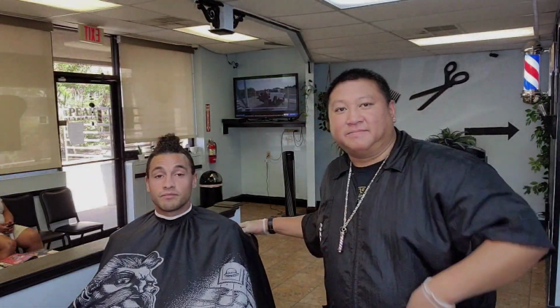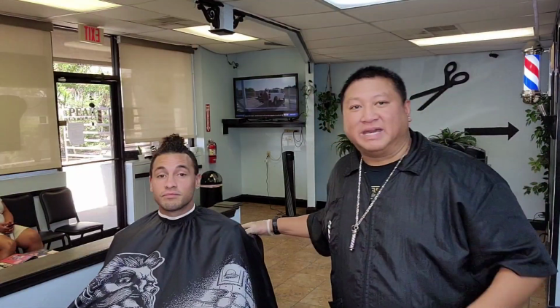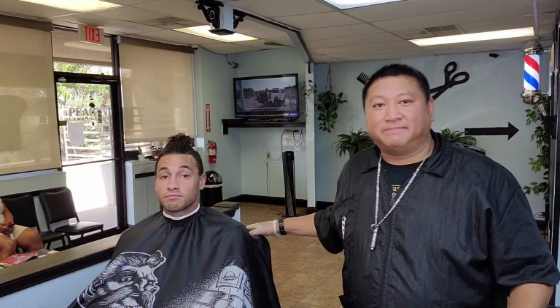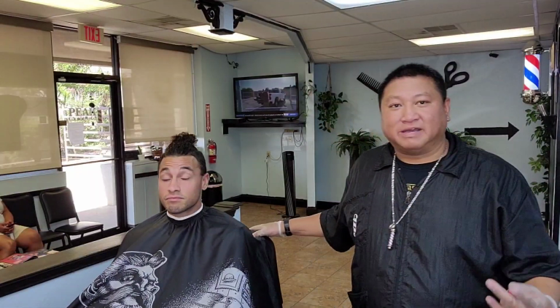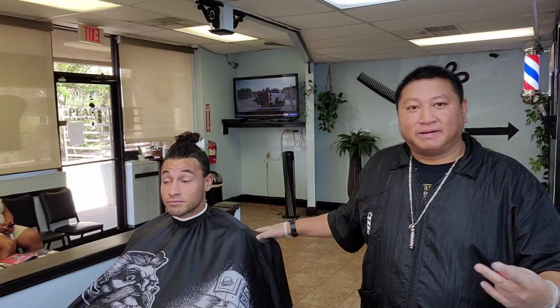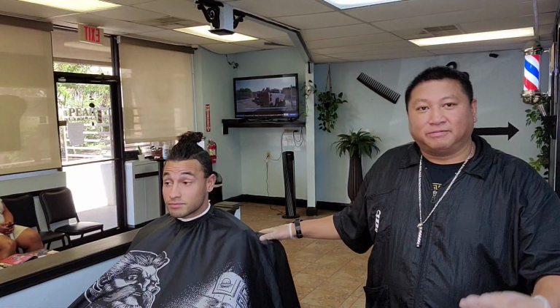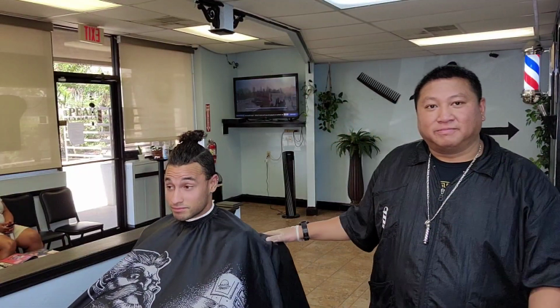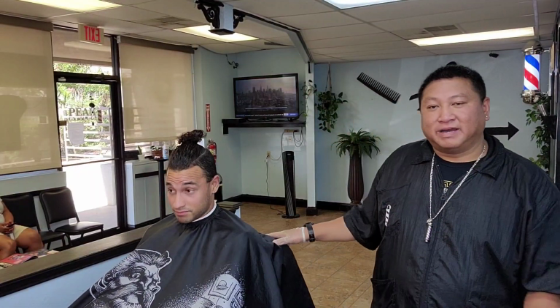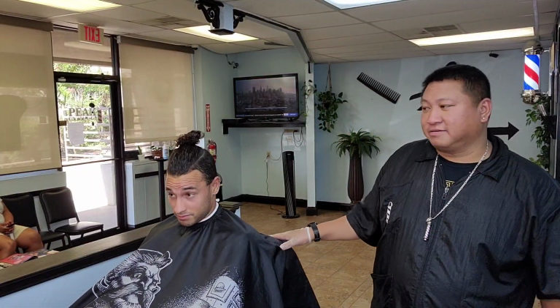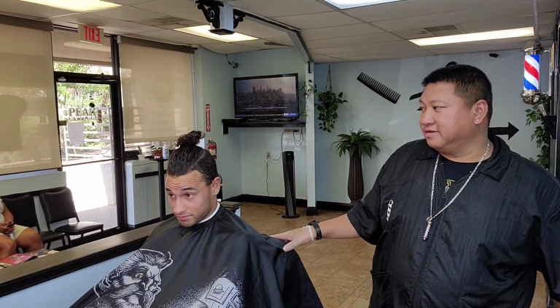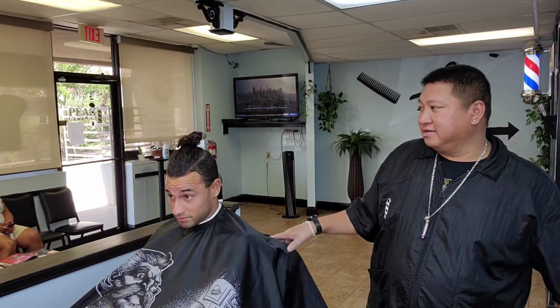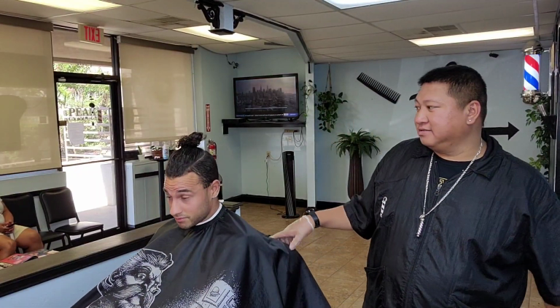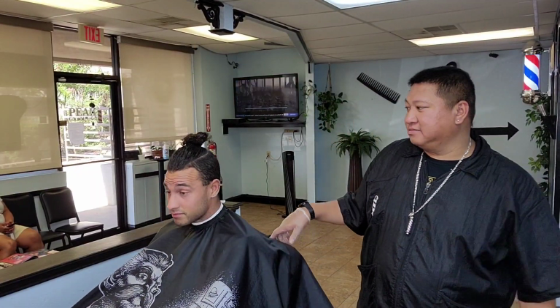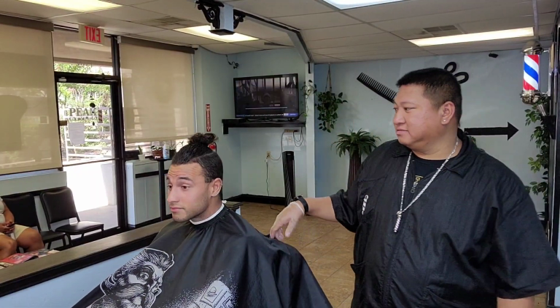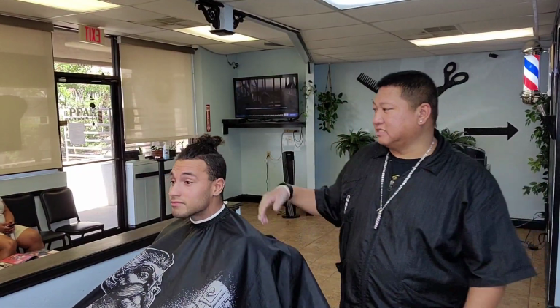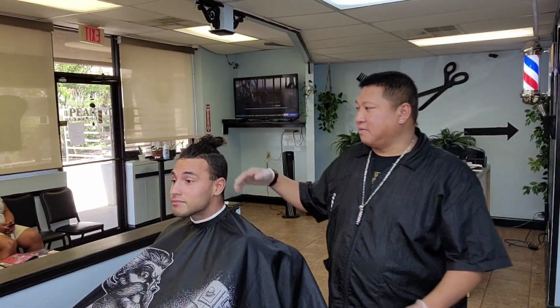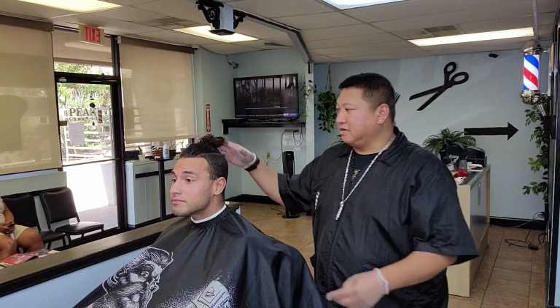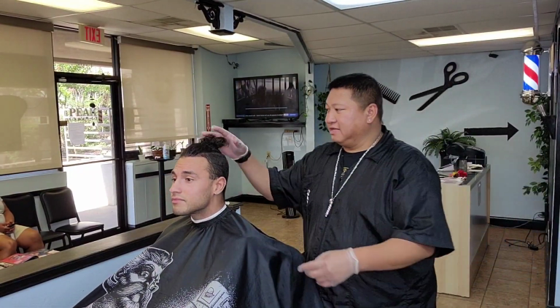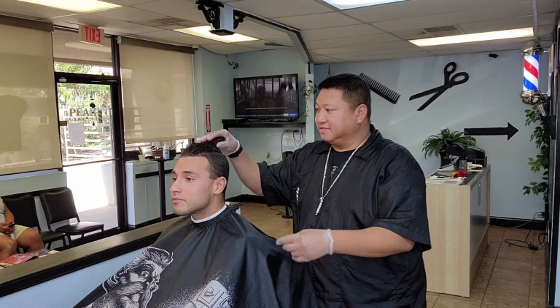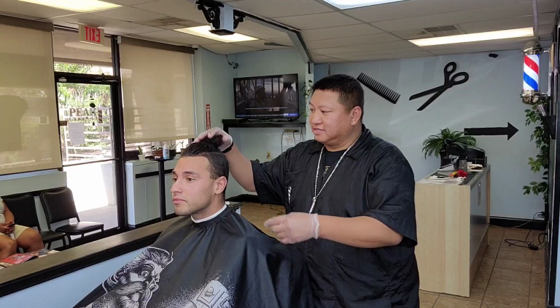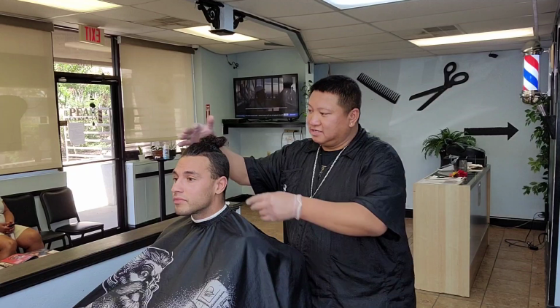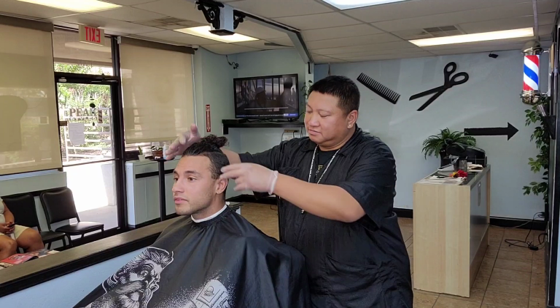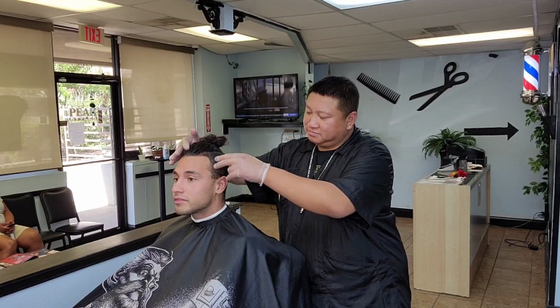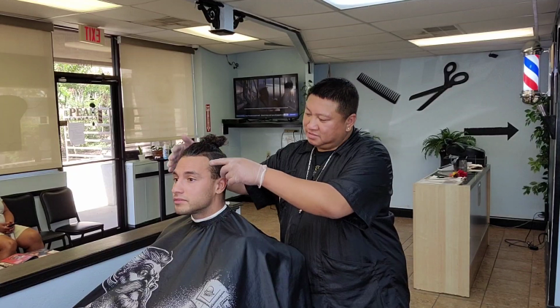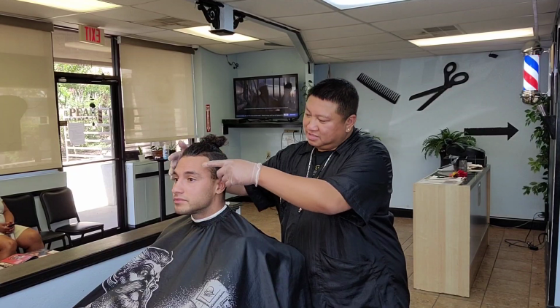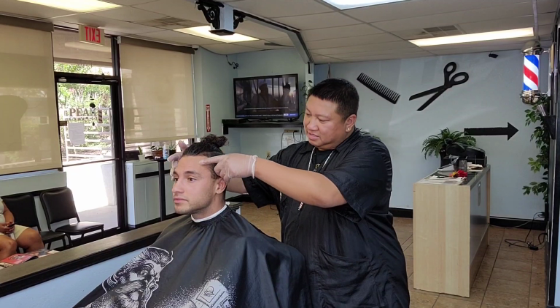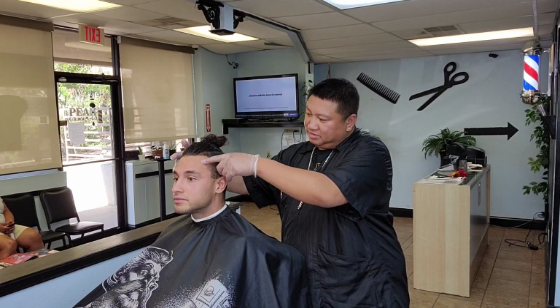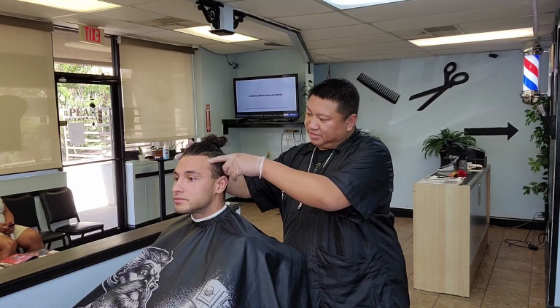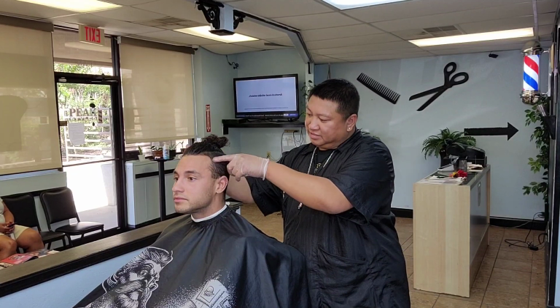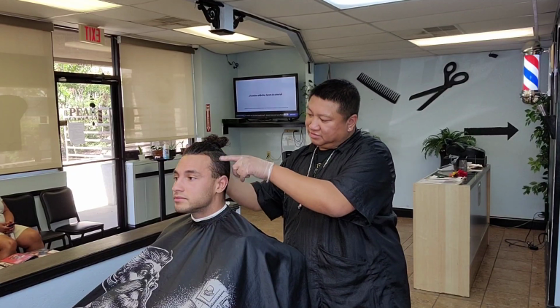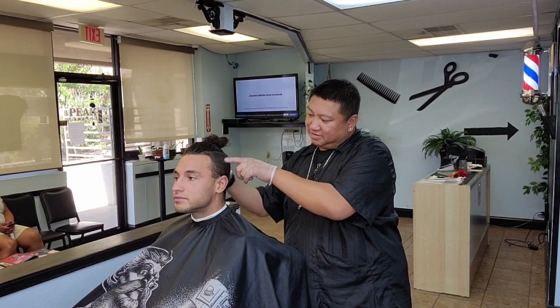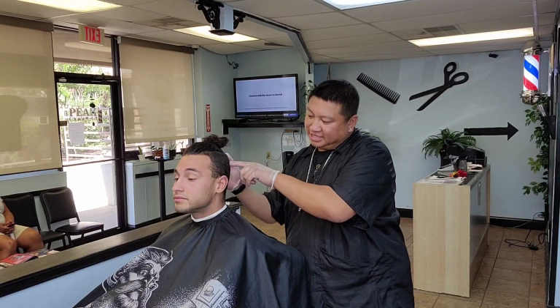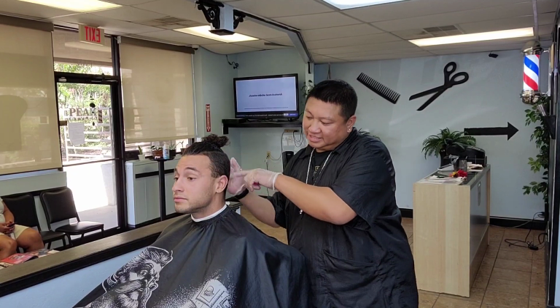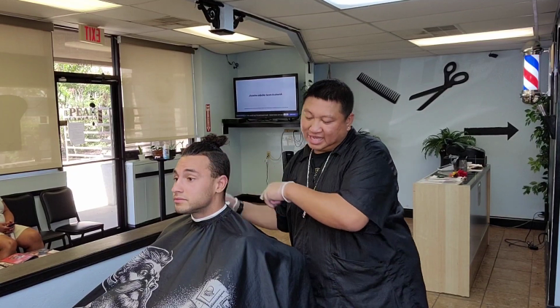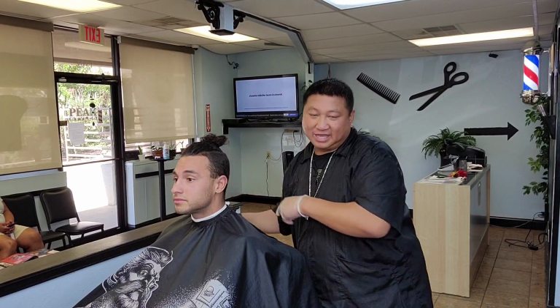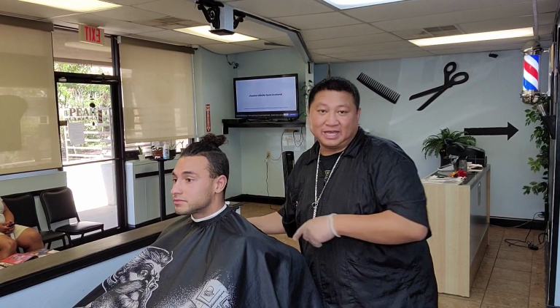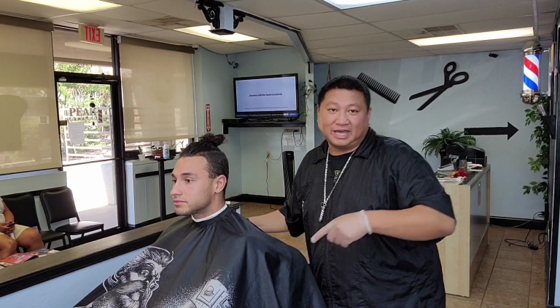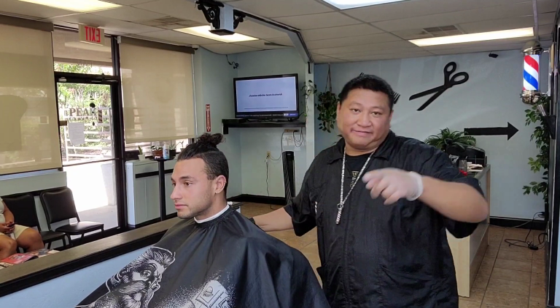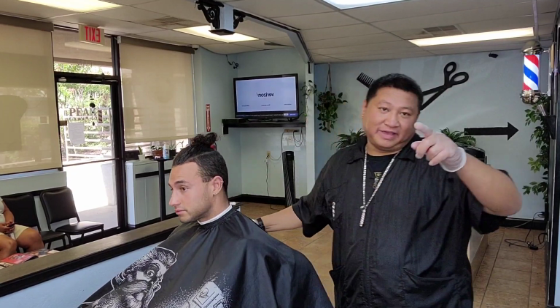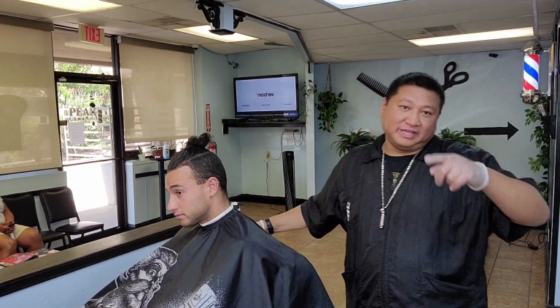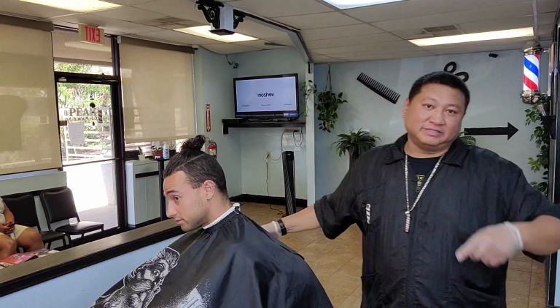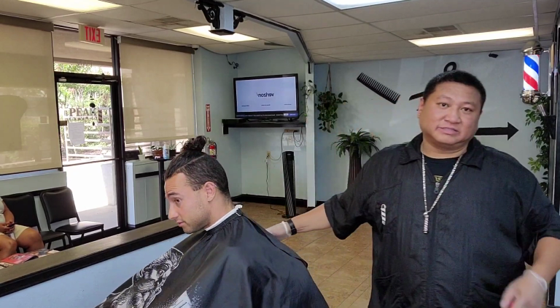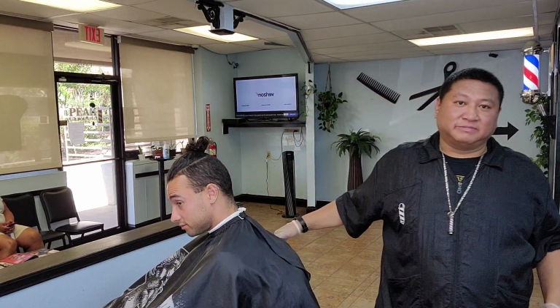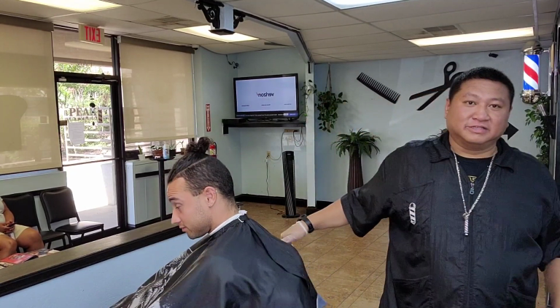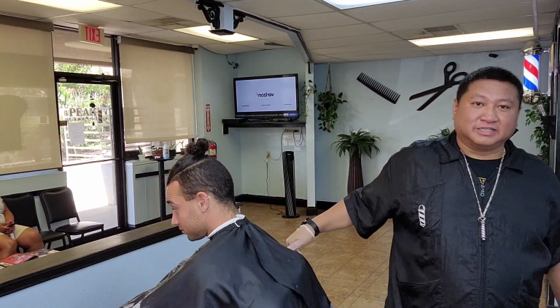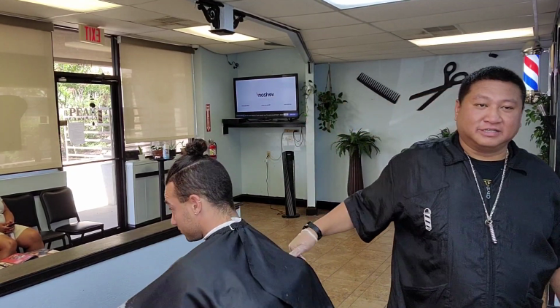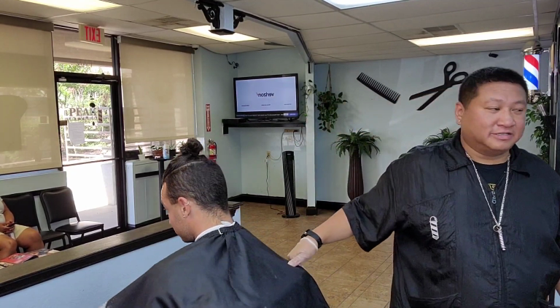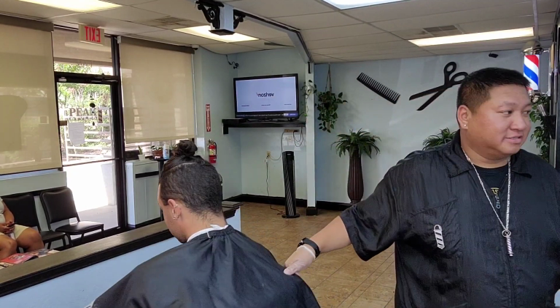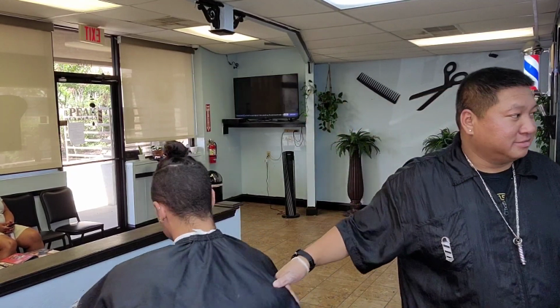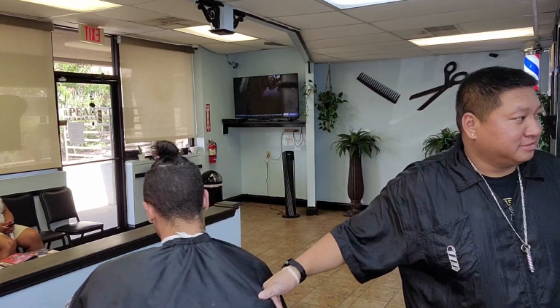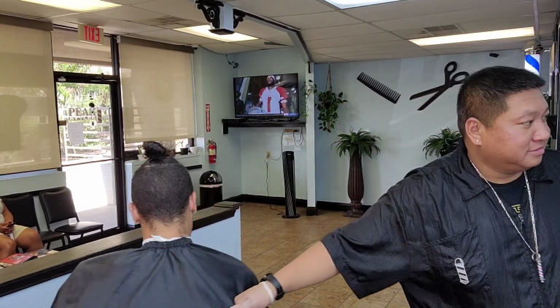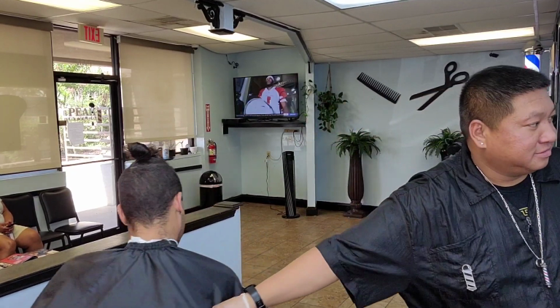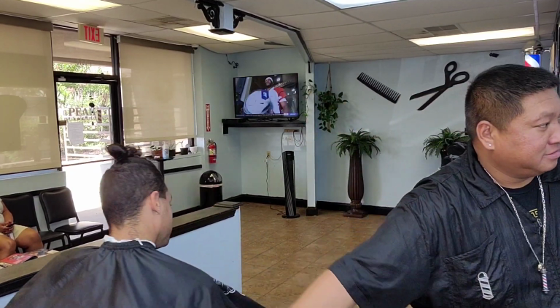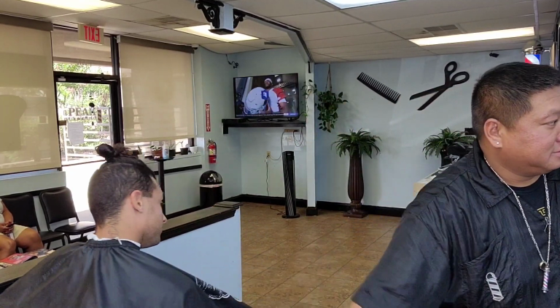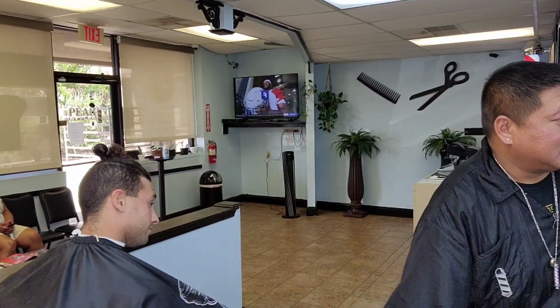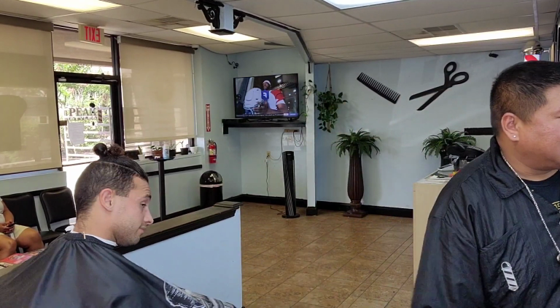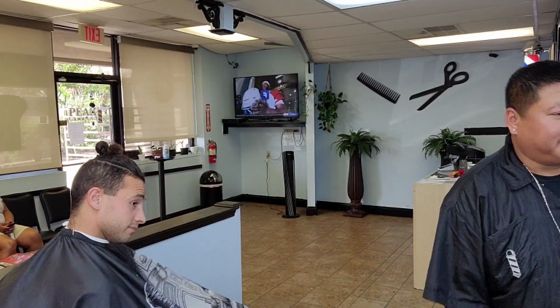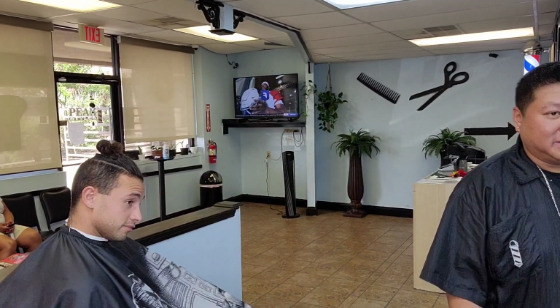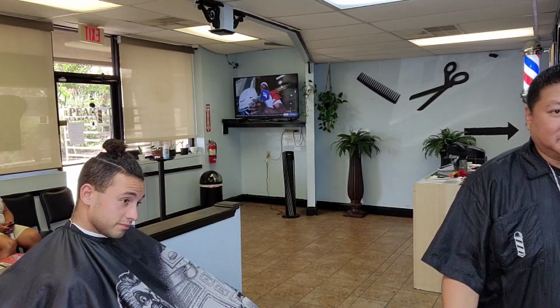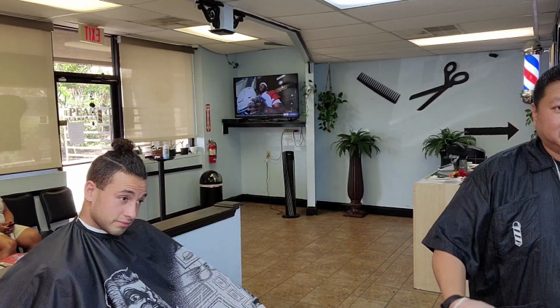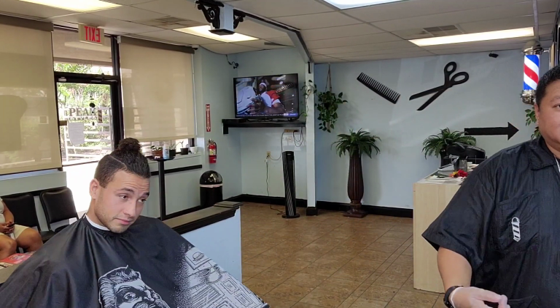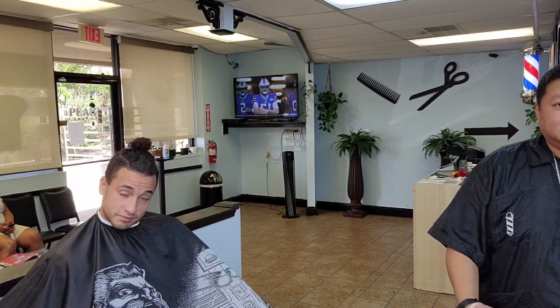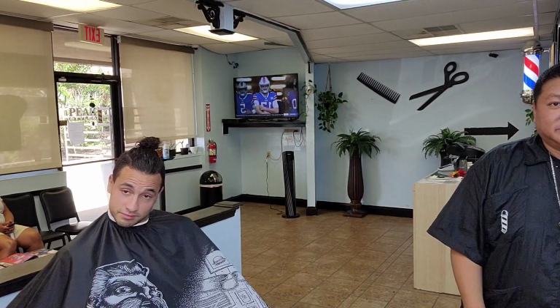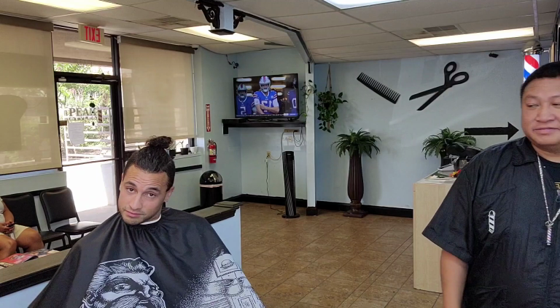What's up man? I'm back with my boy — my son. So we're going to leave it alone. We're going to do a nice high fade. Let's get it.